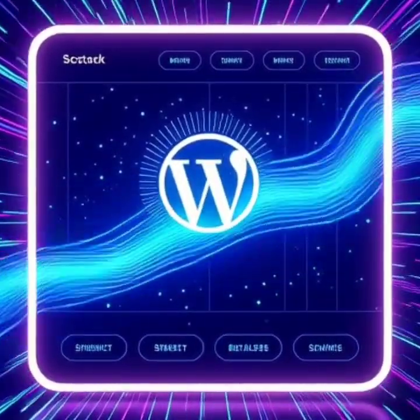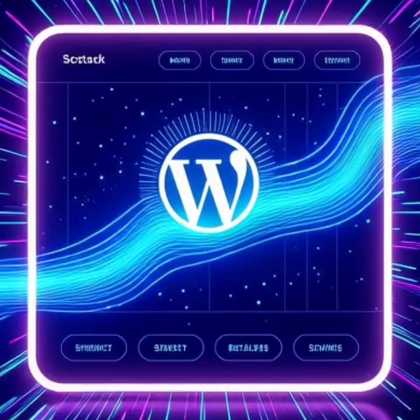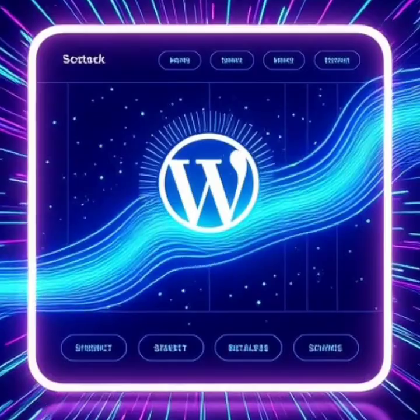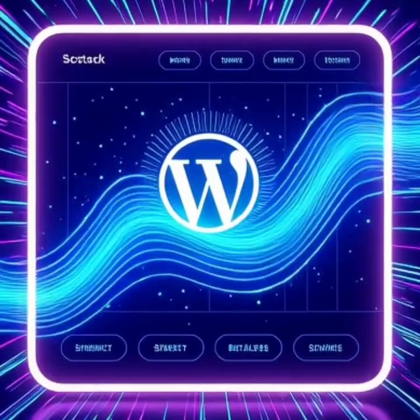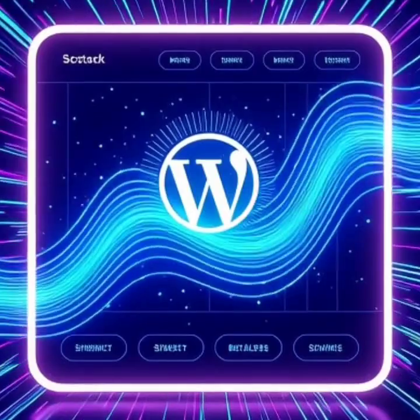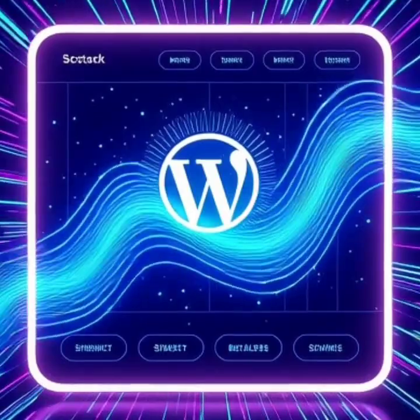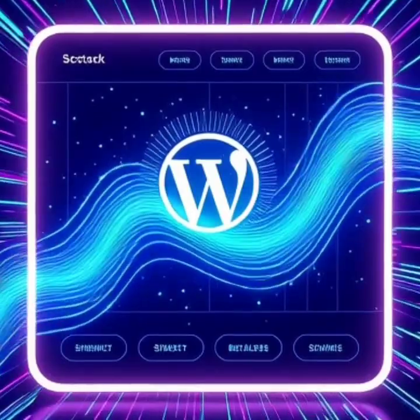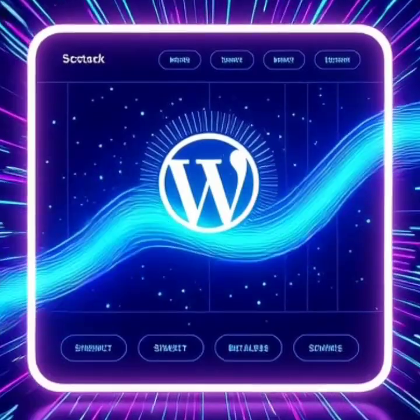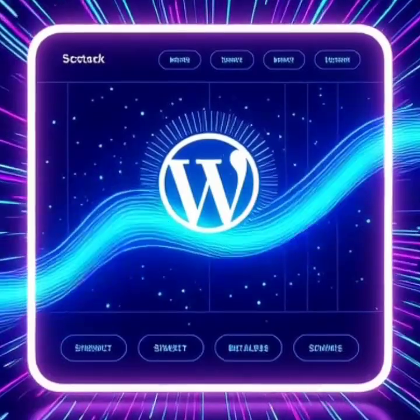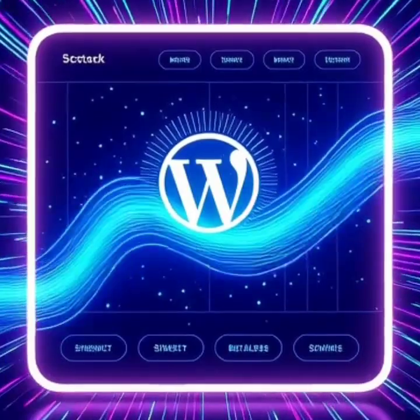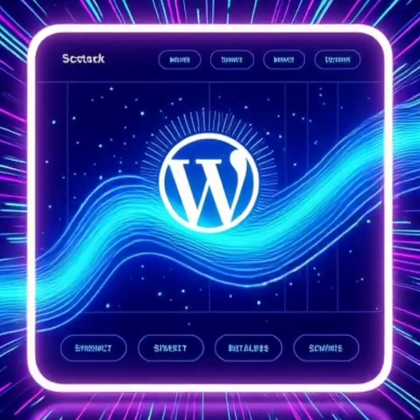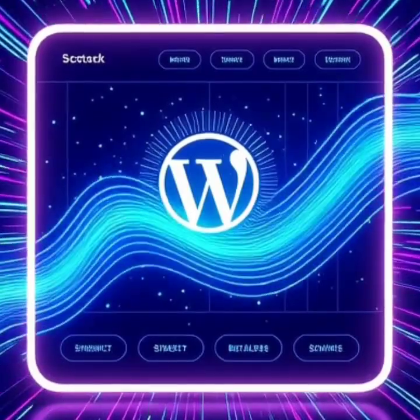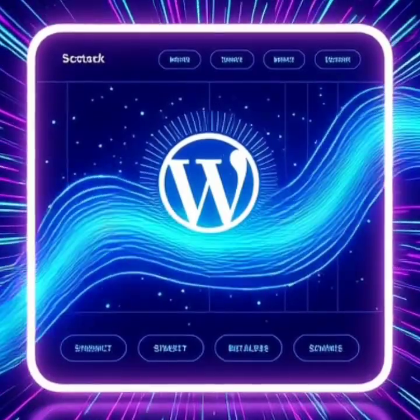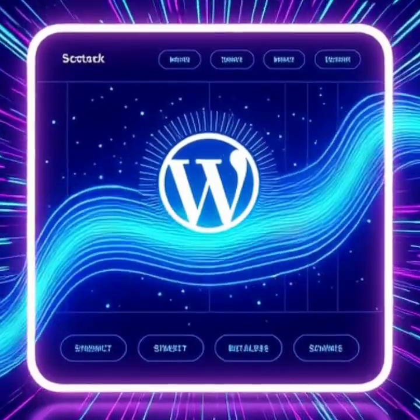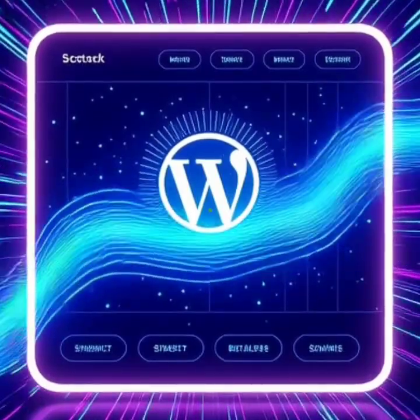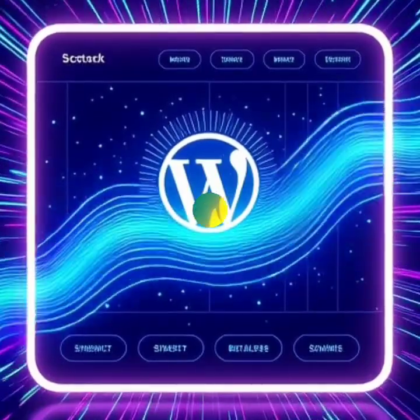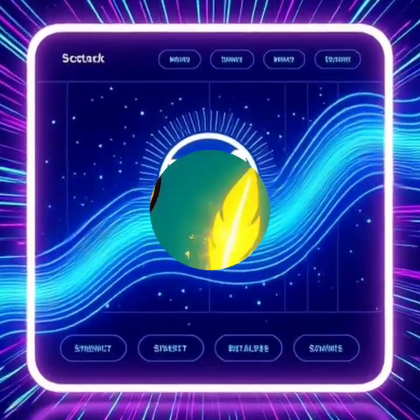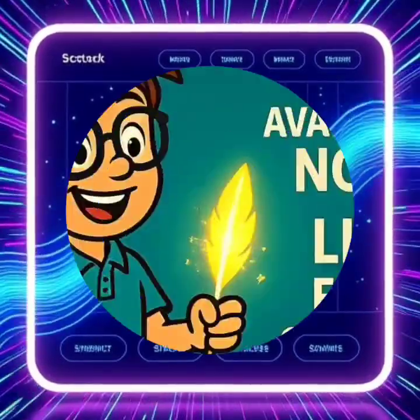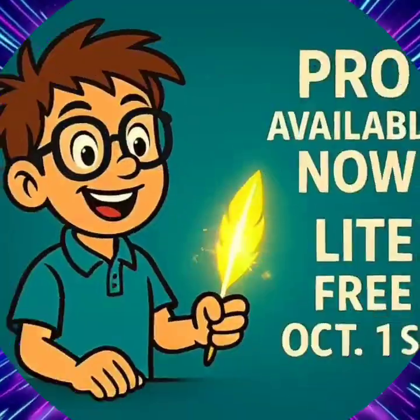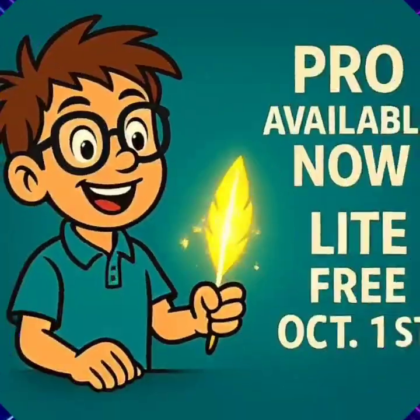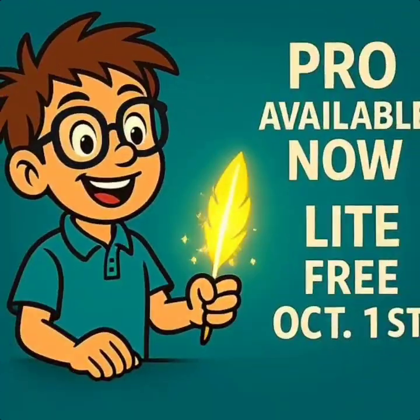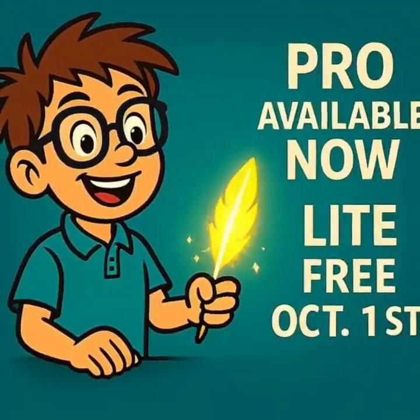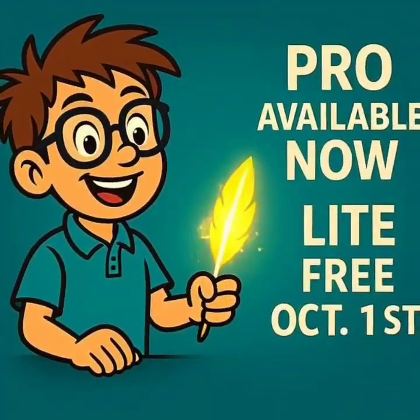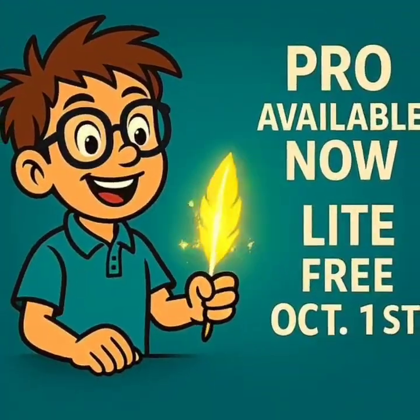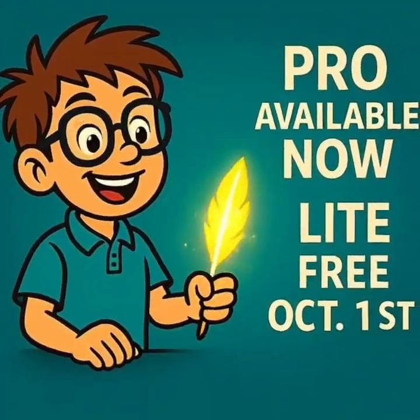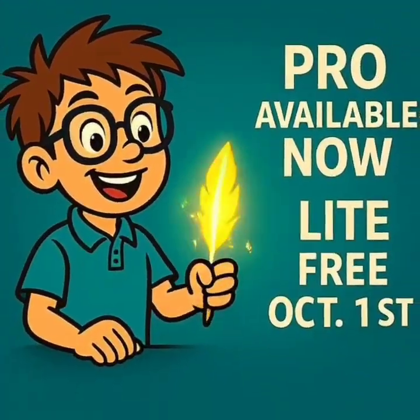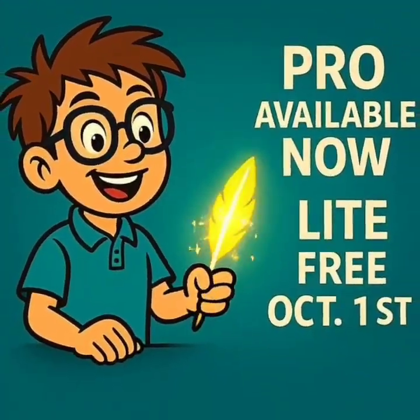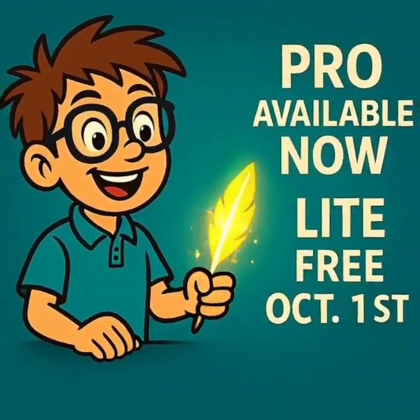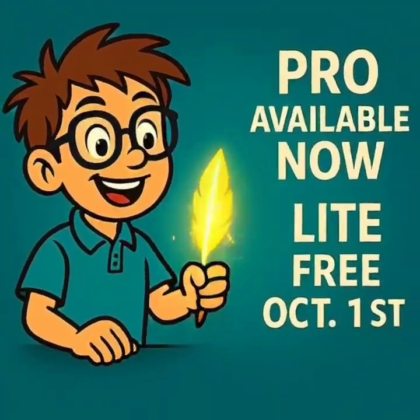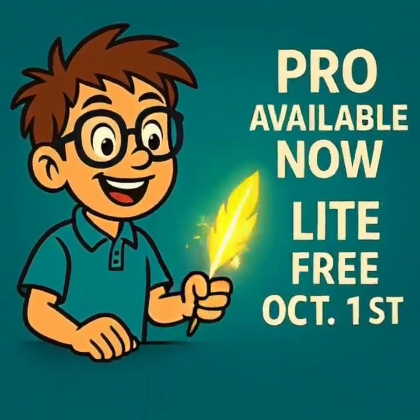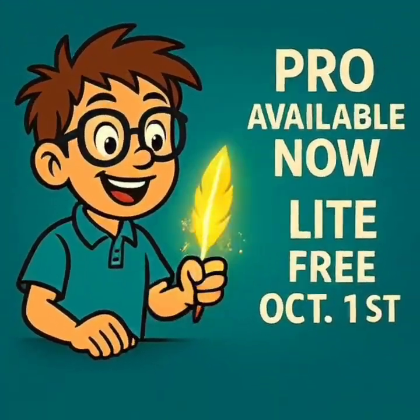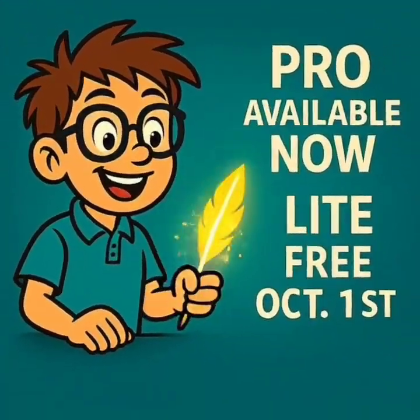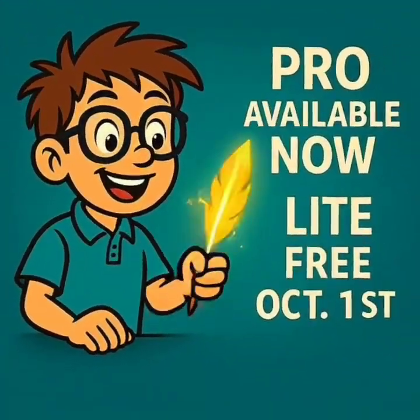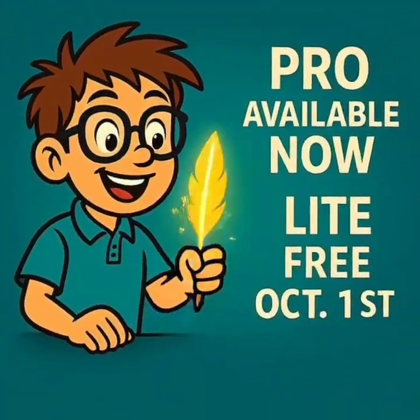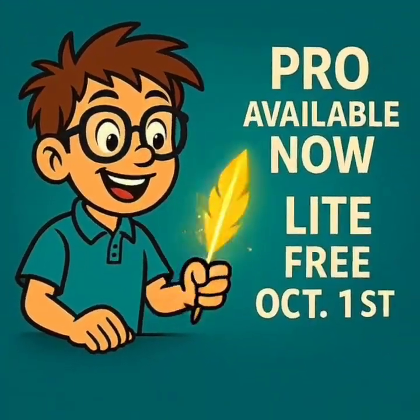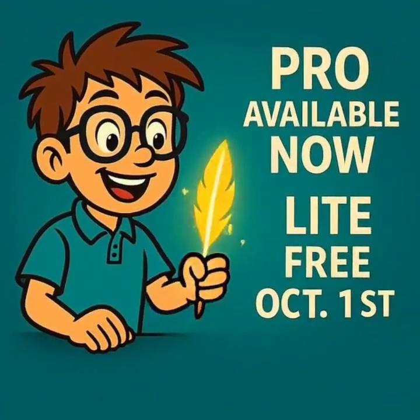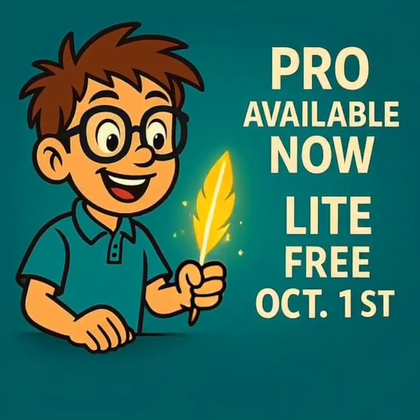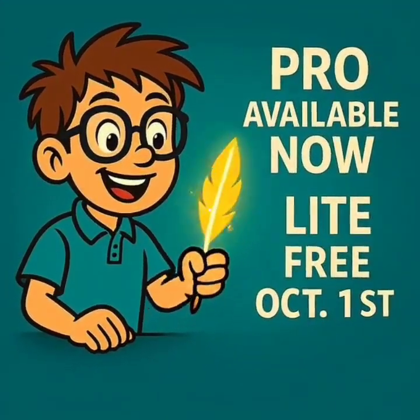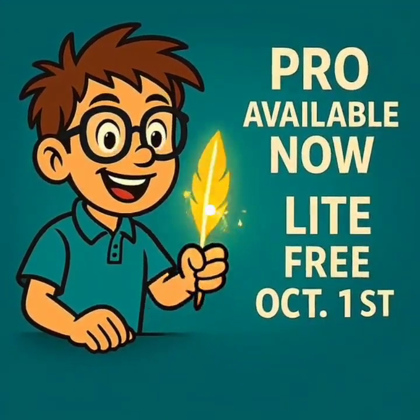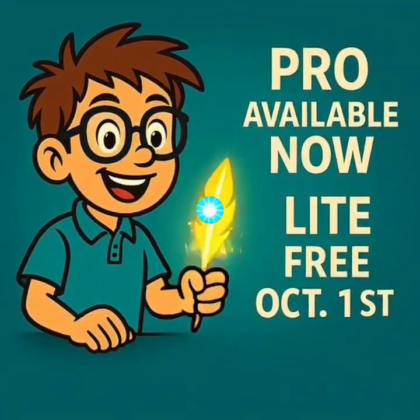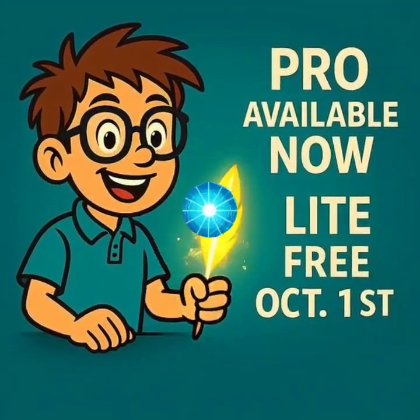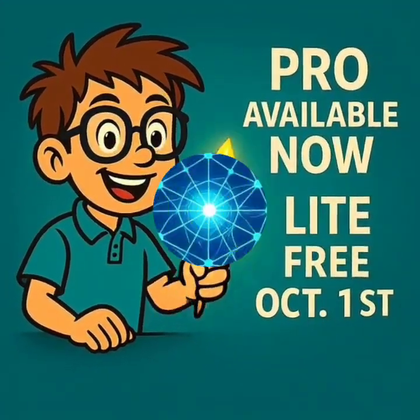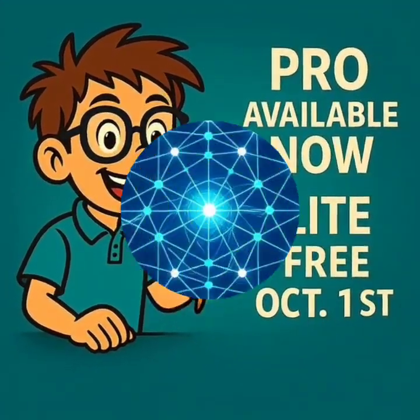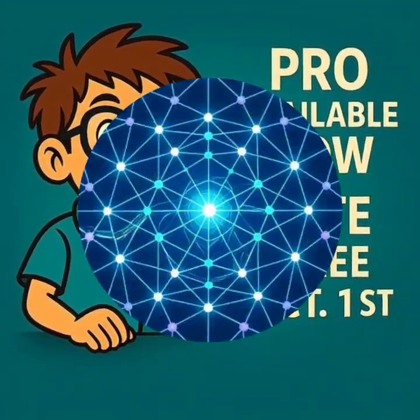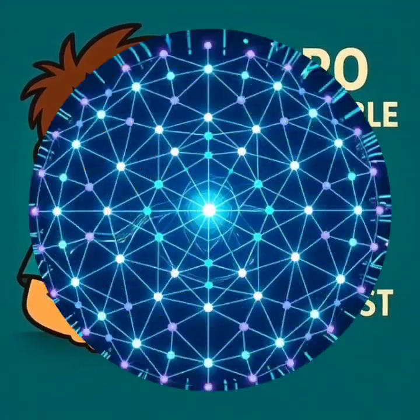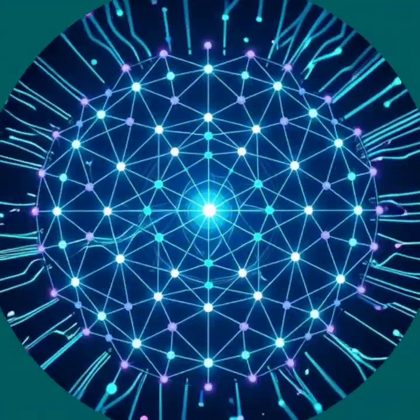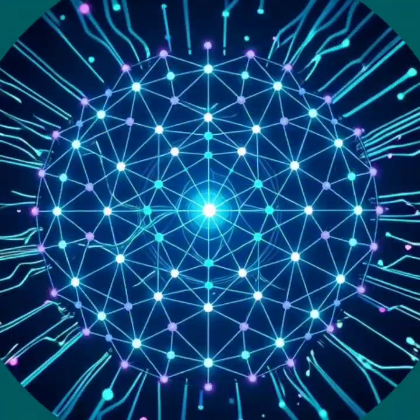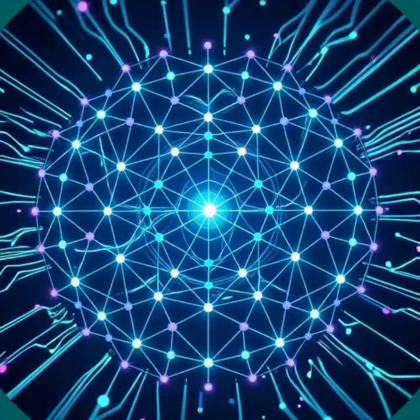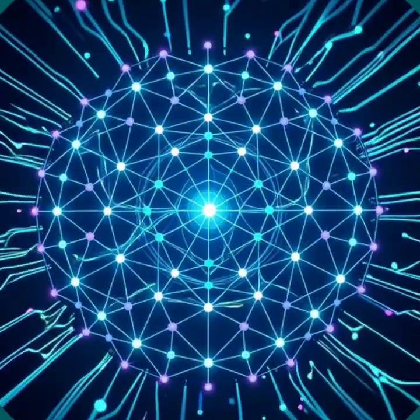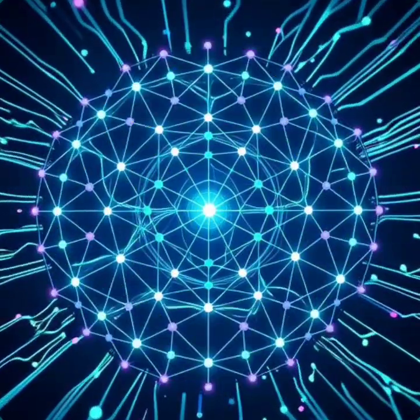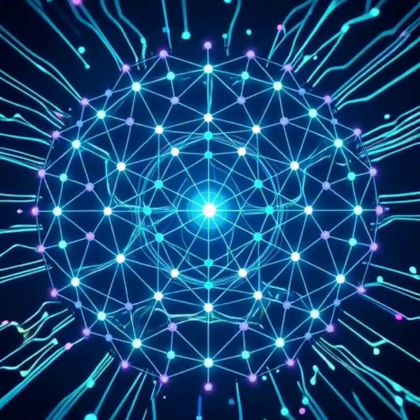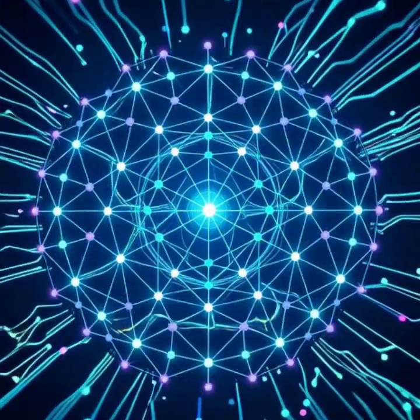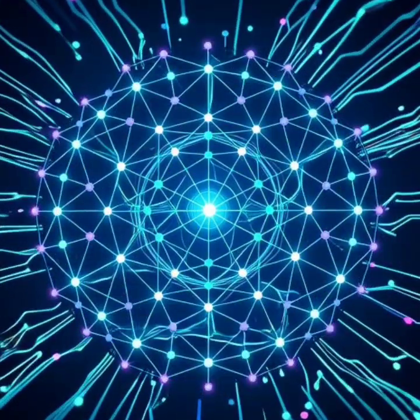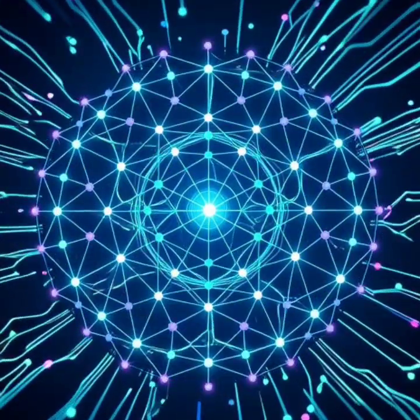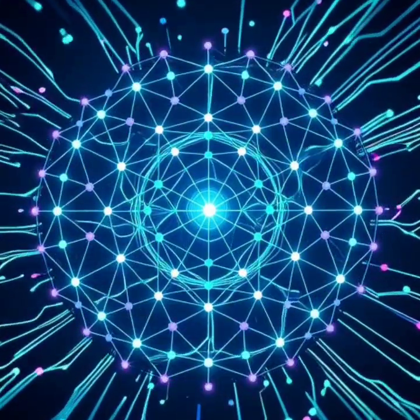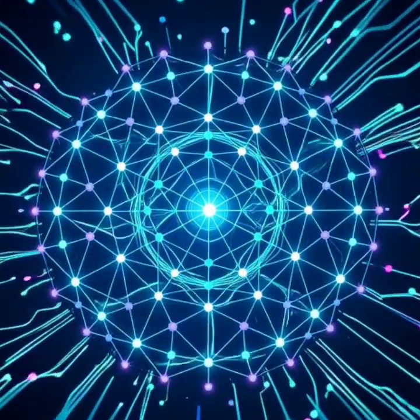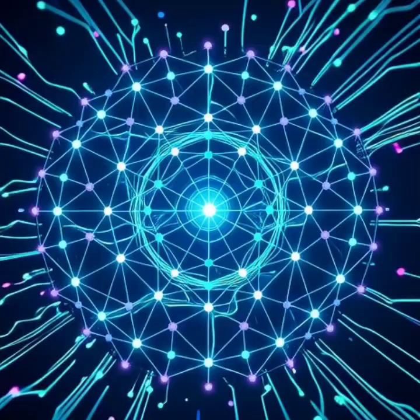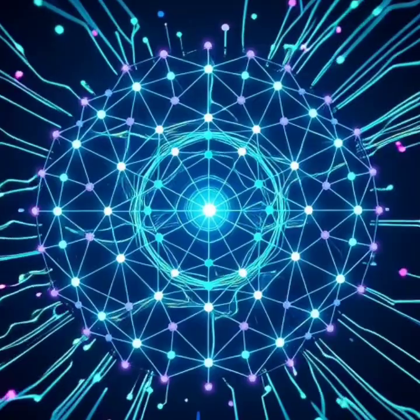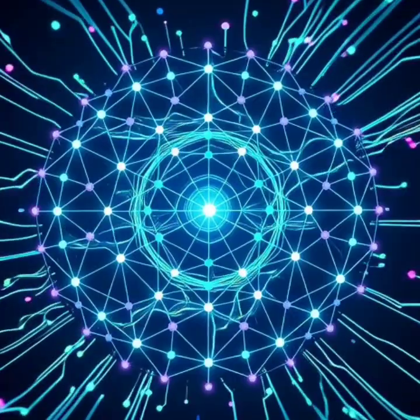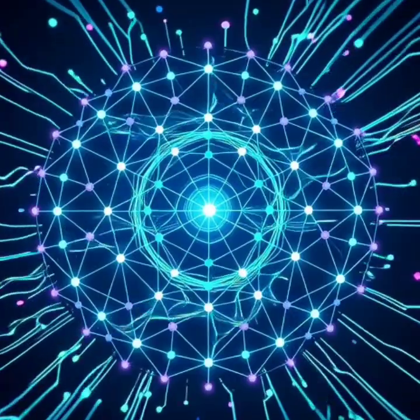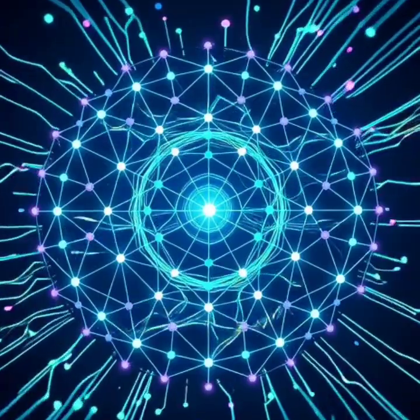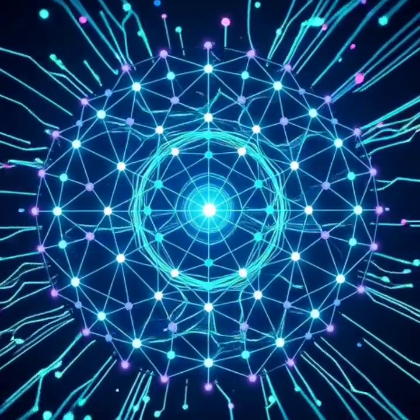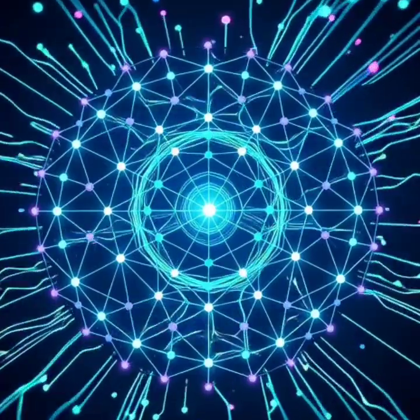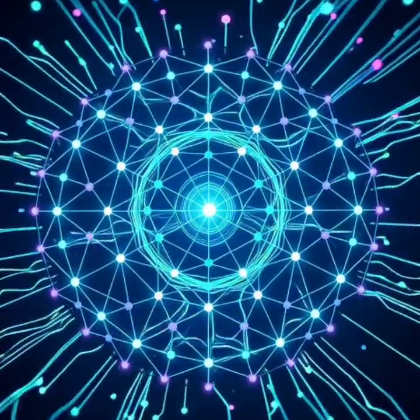Want something simple and free? Ask Adam Lite launches October 1st. Install it in minutes and watch your site come alive.